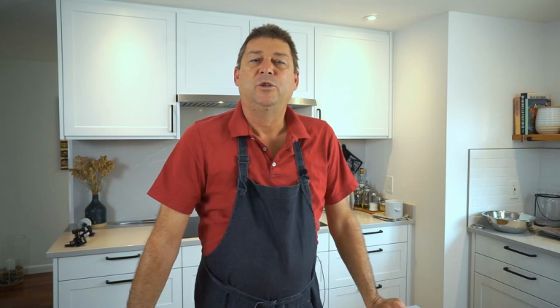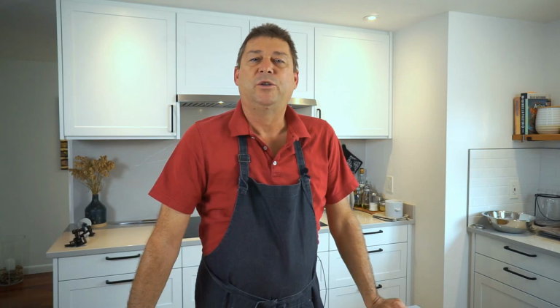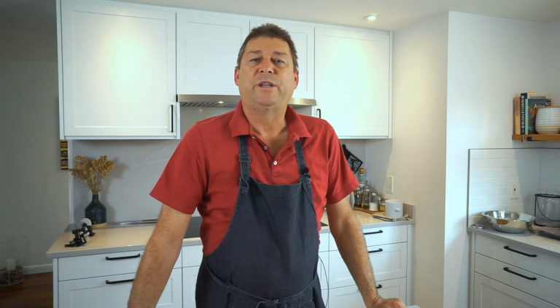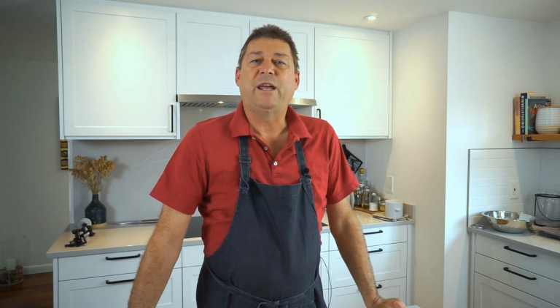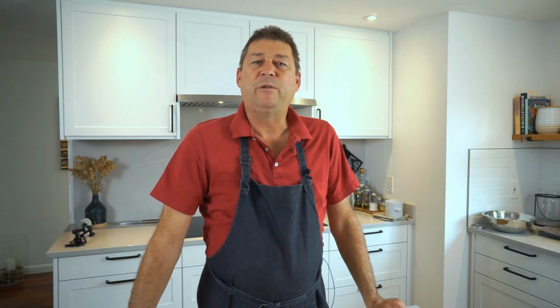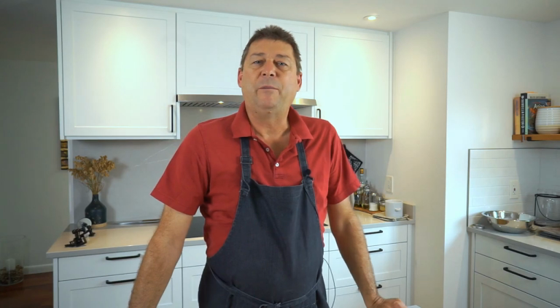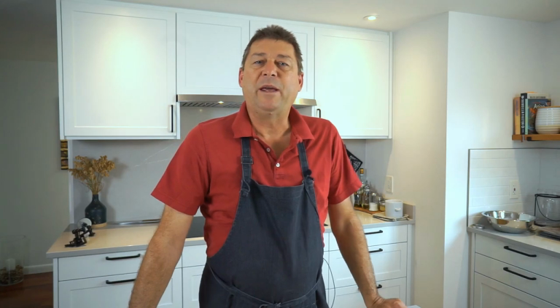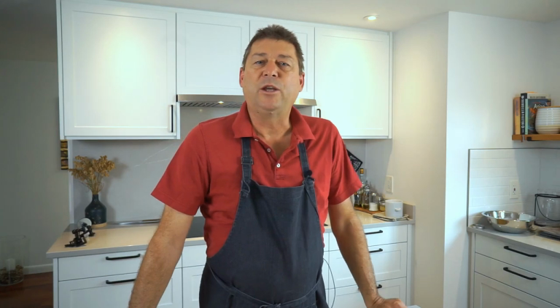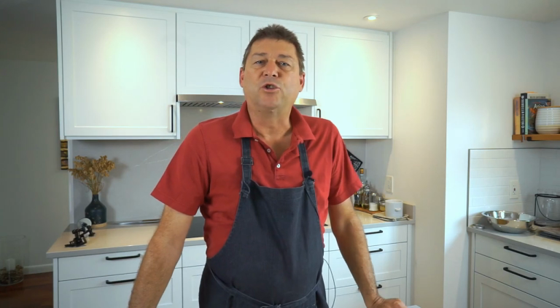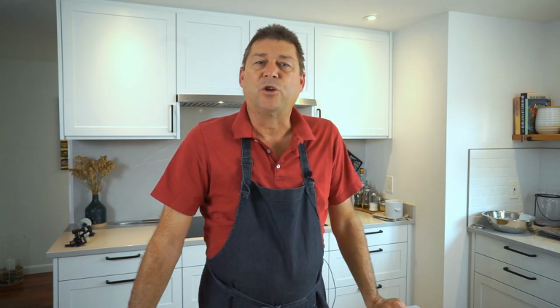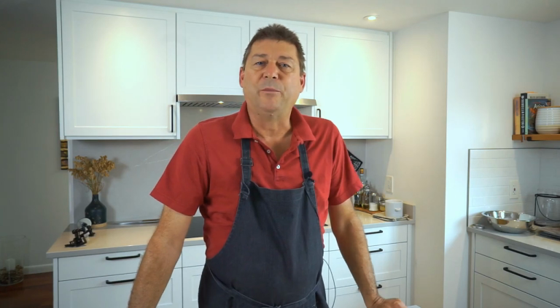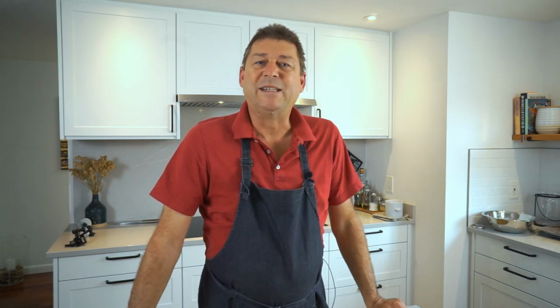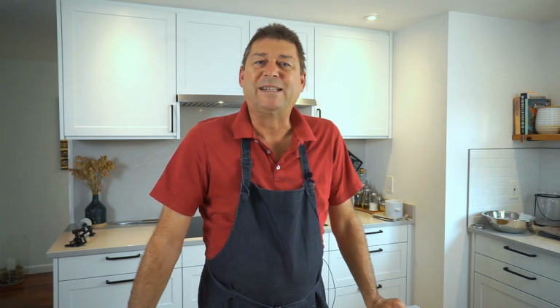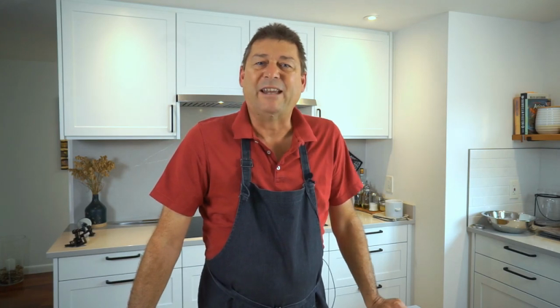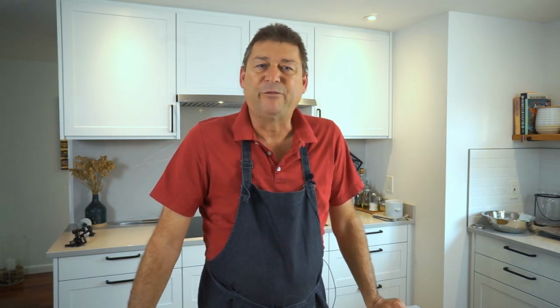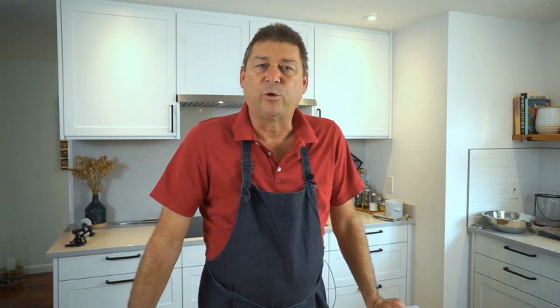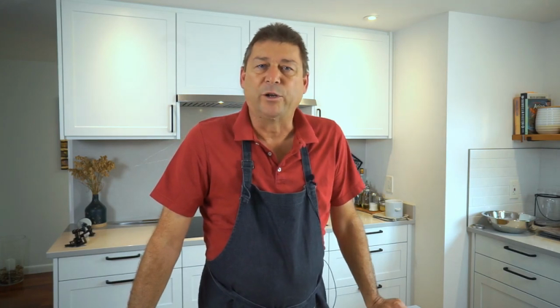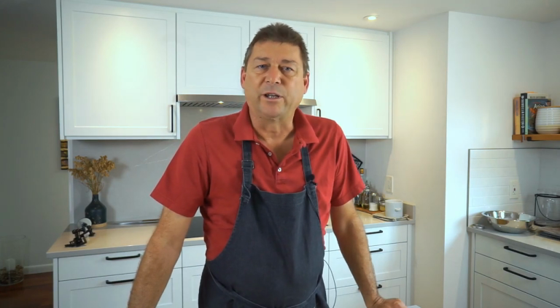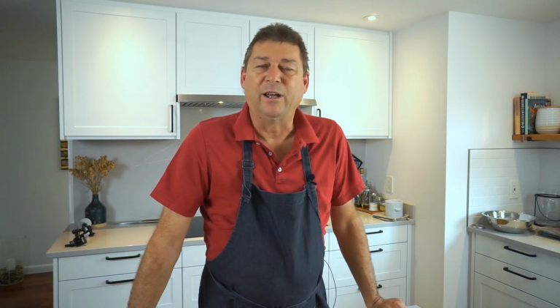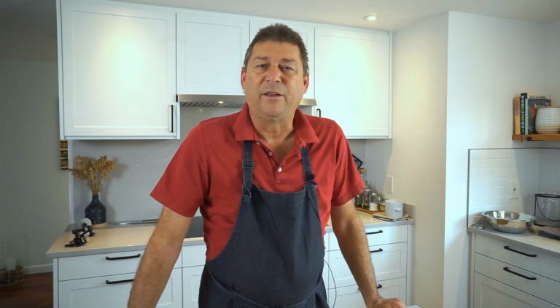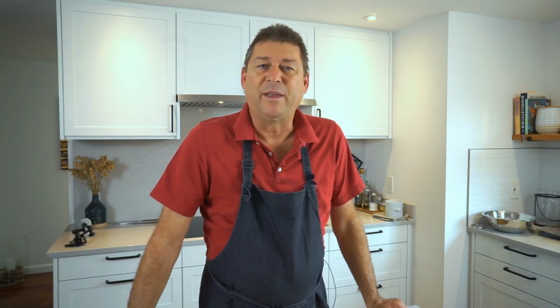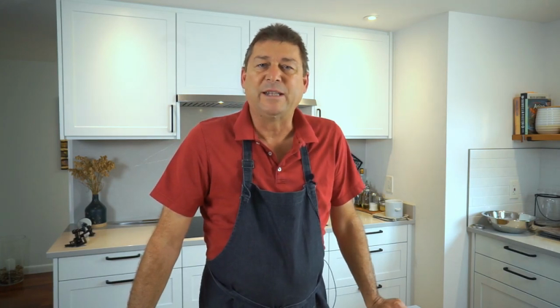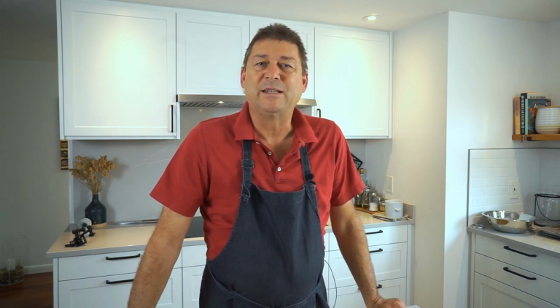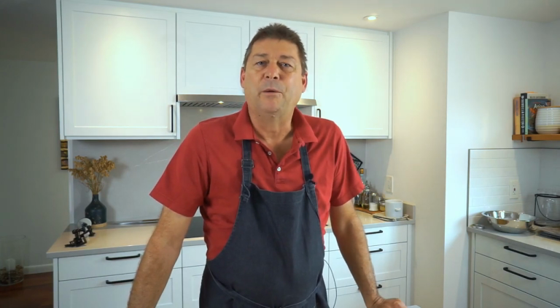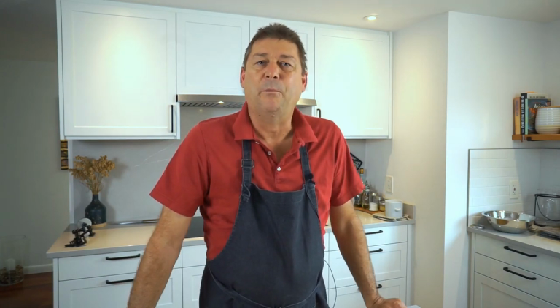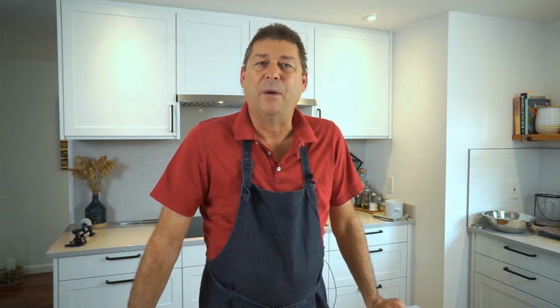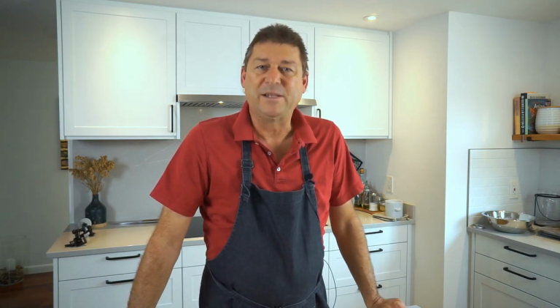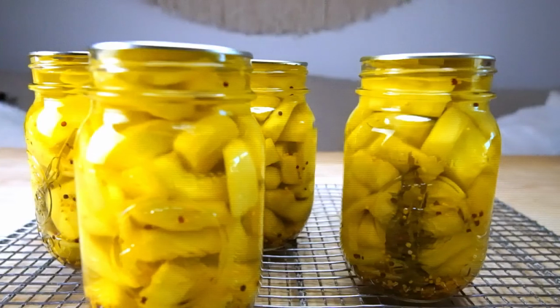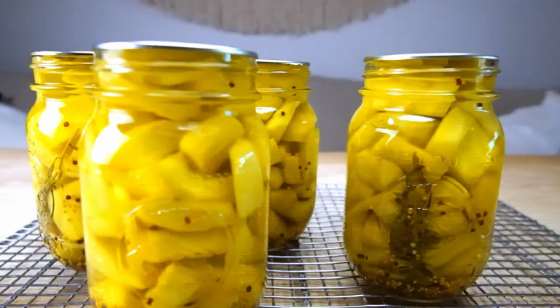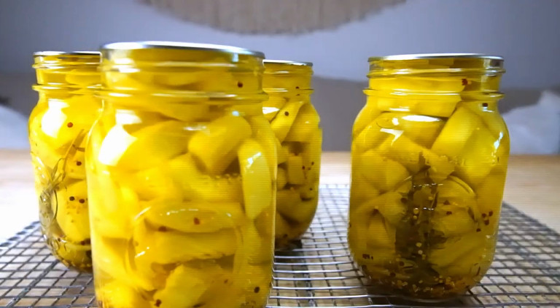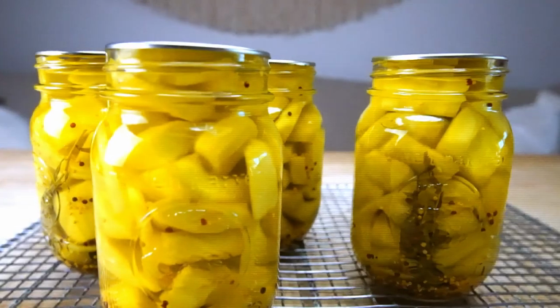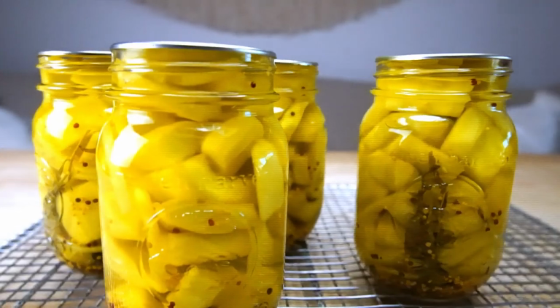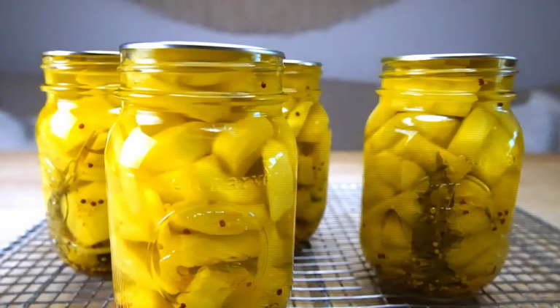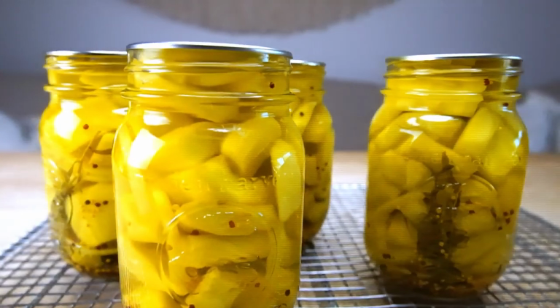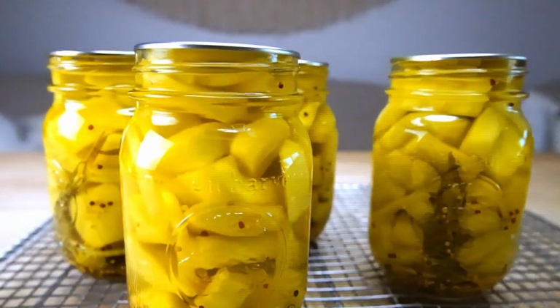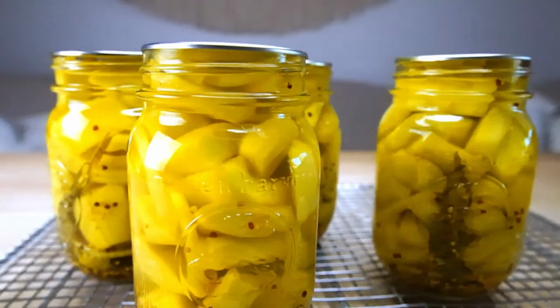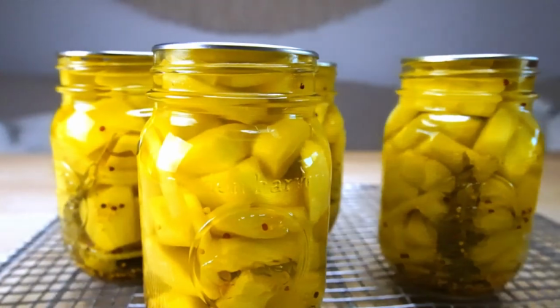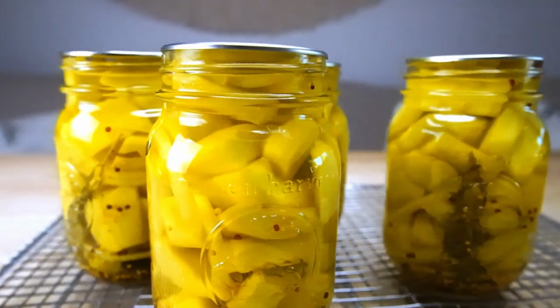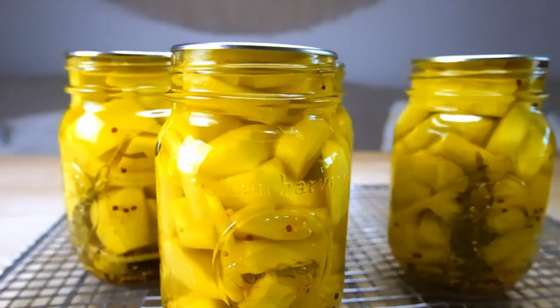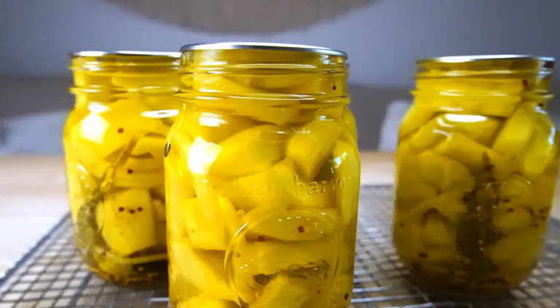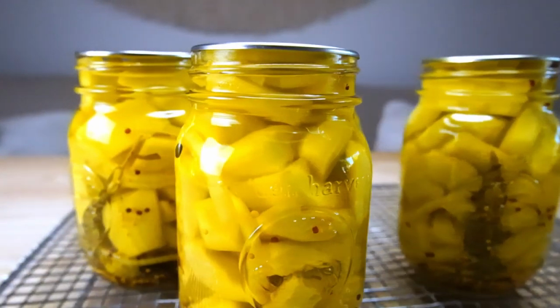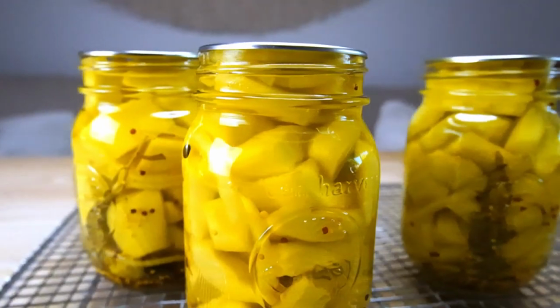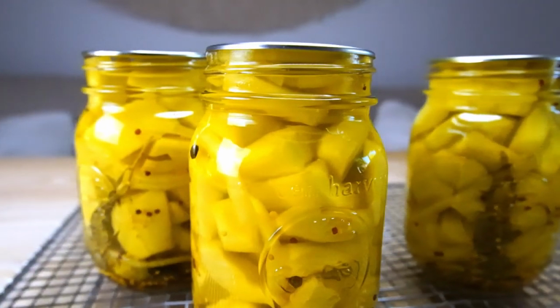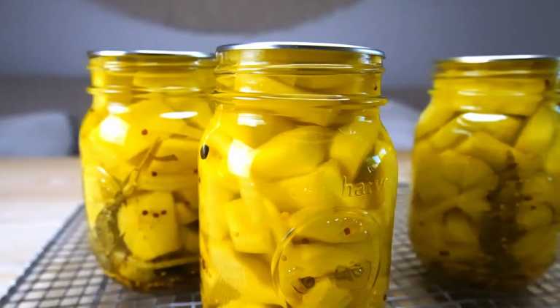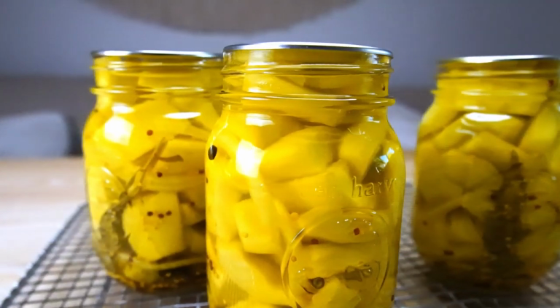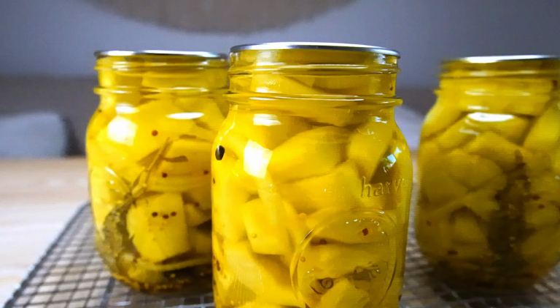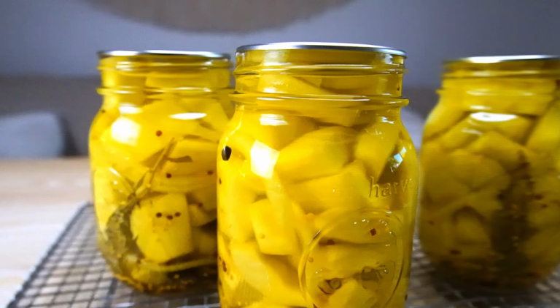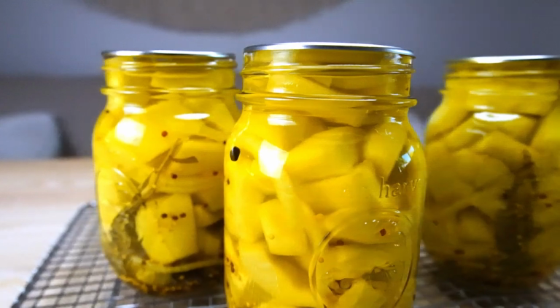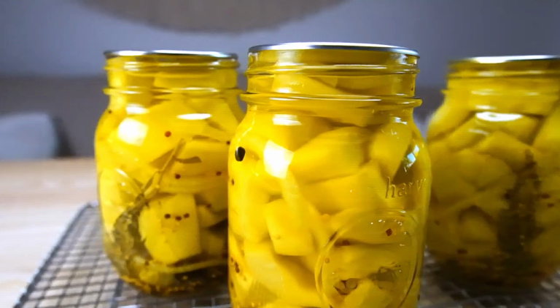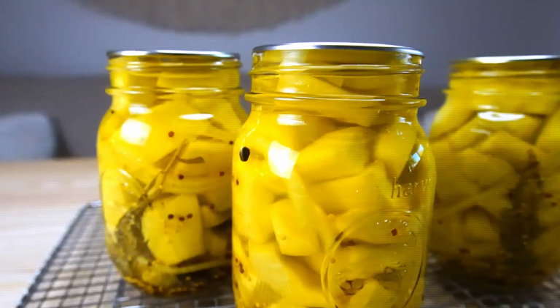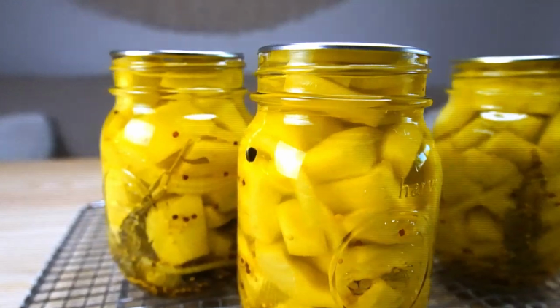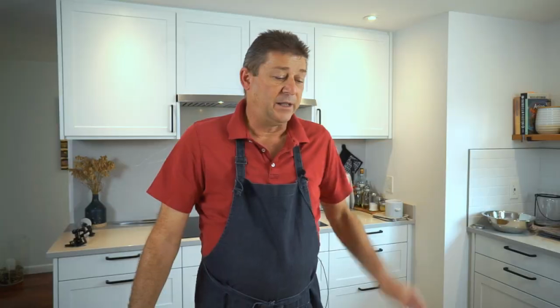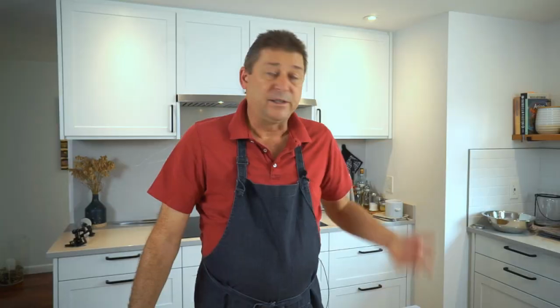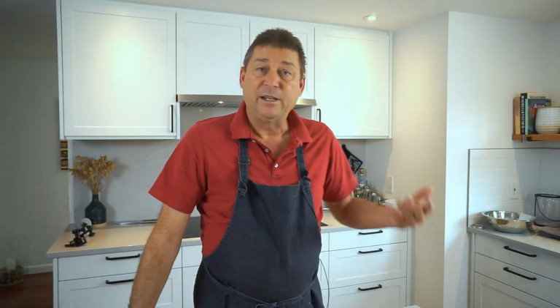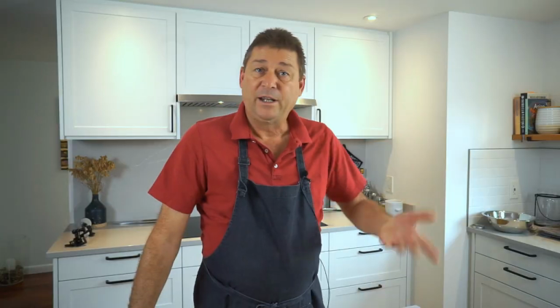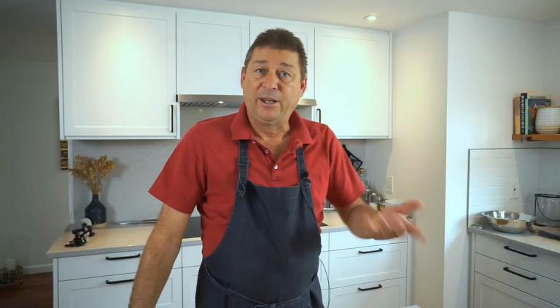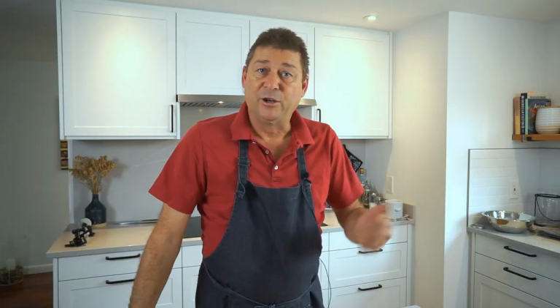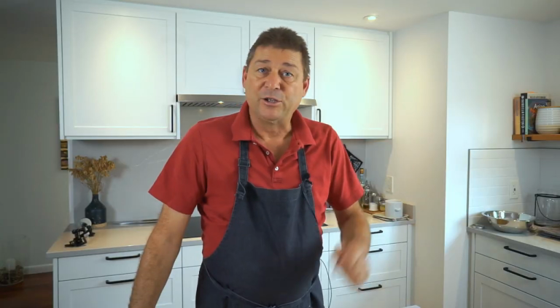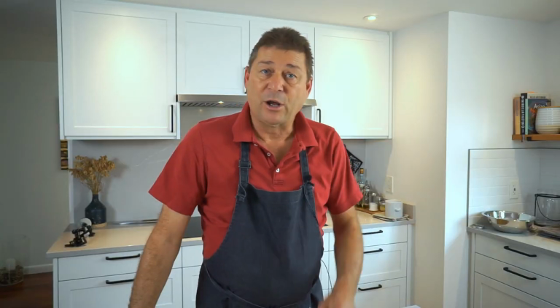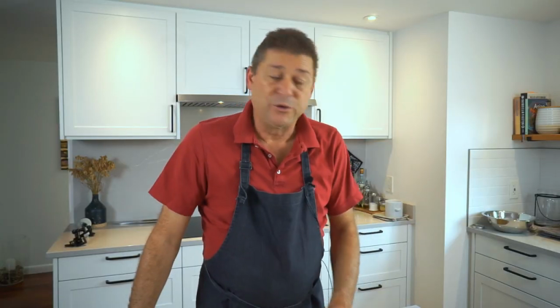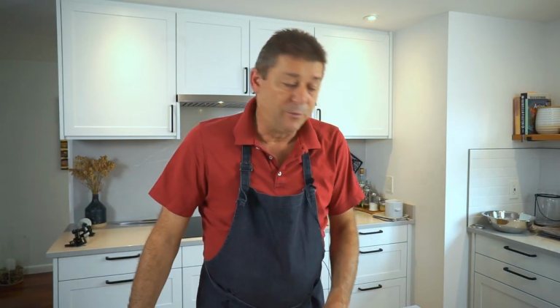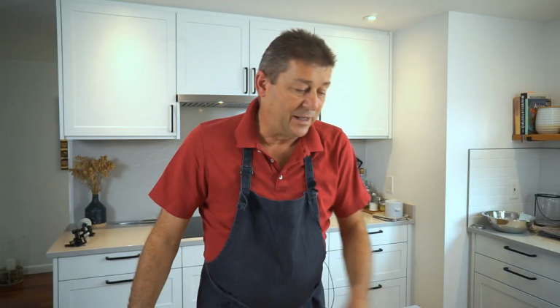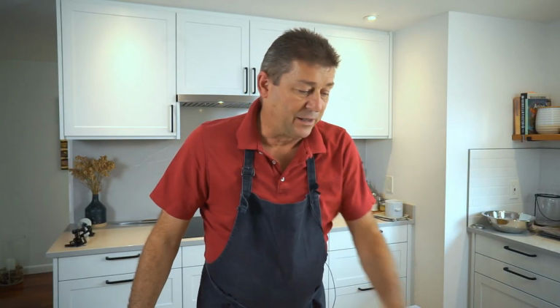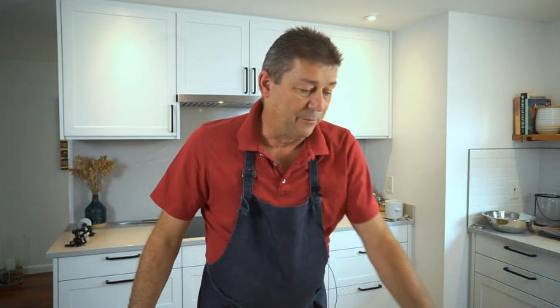Today we are making German Senfgurken, that's mustard pickles. They're semi-sweet and here's how you make them.